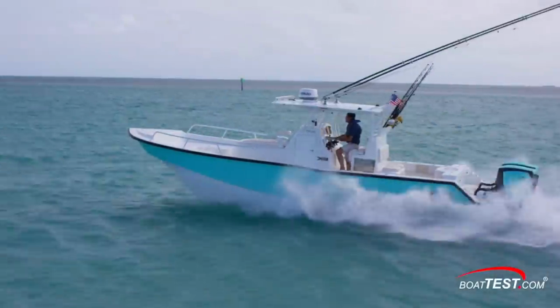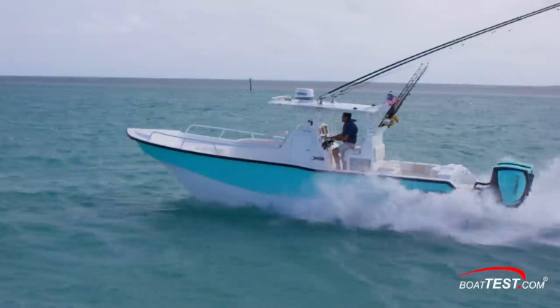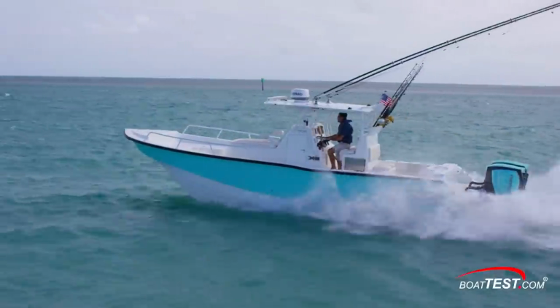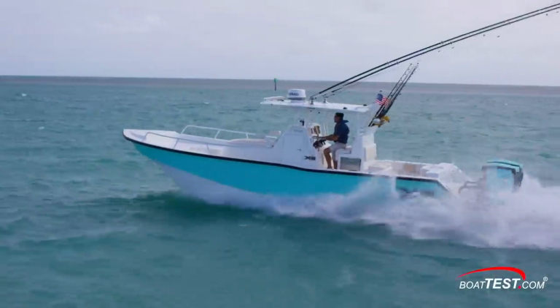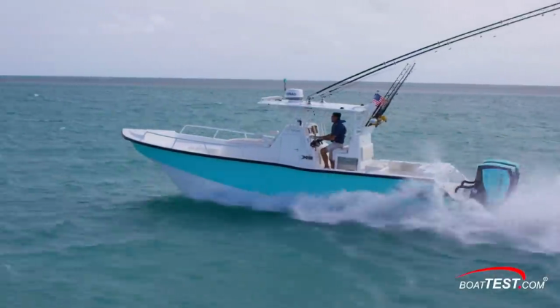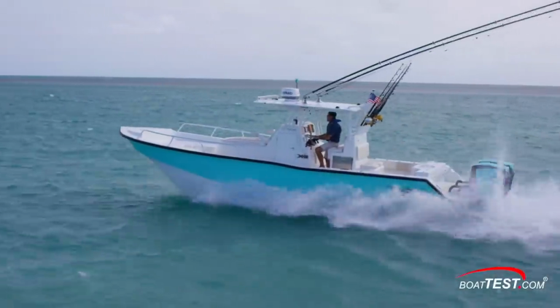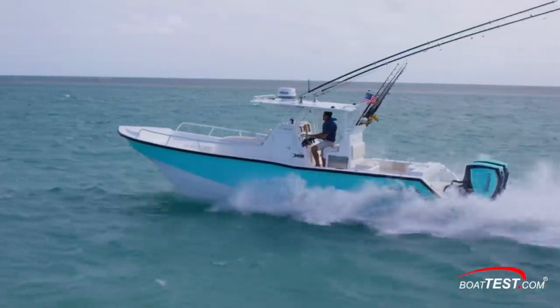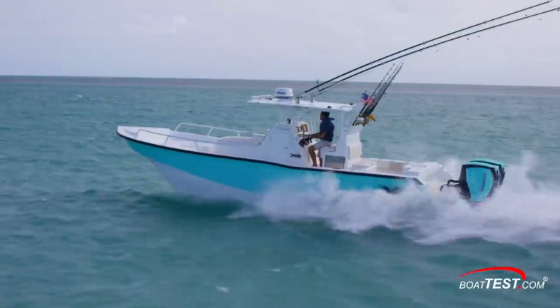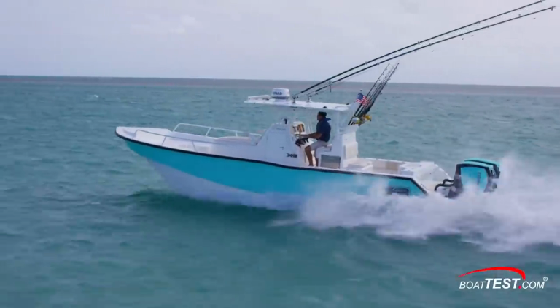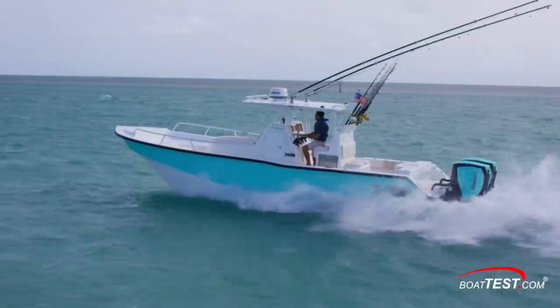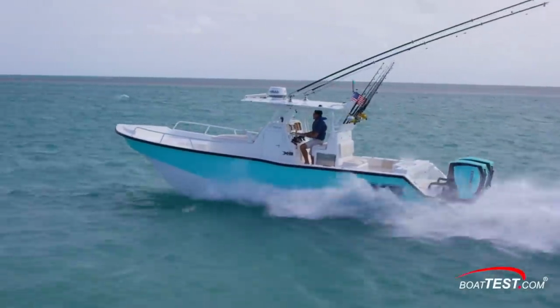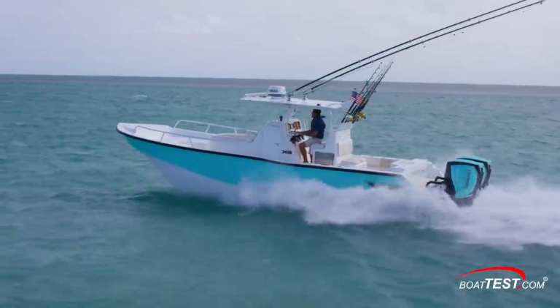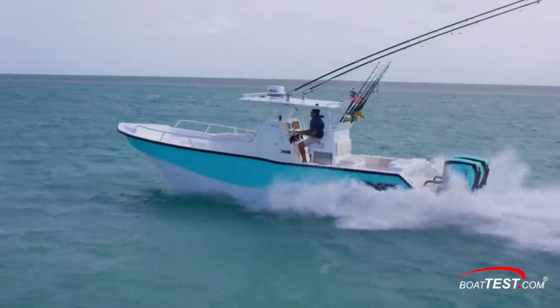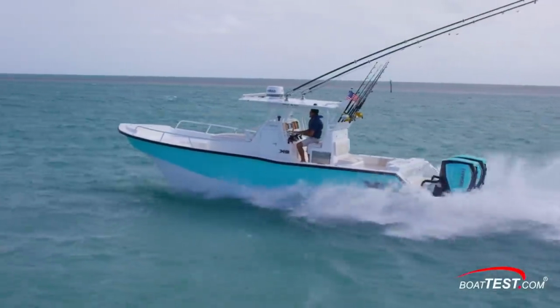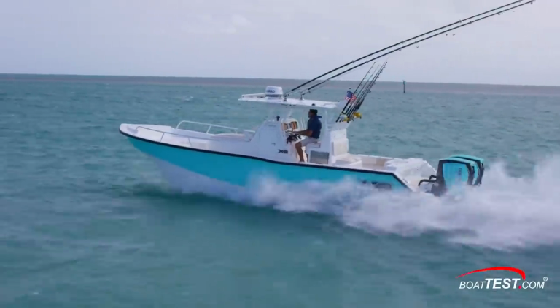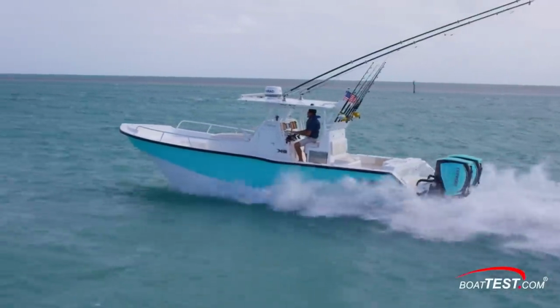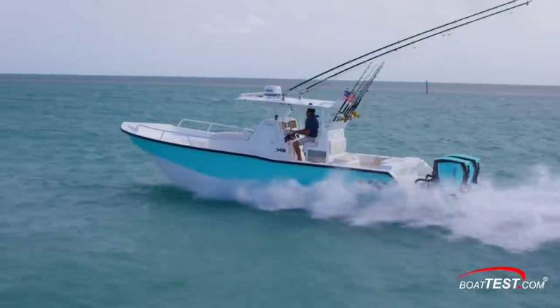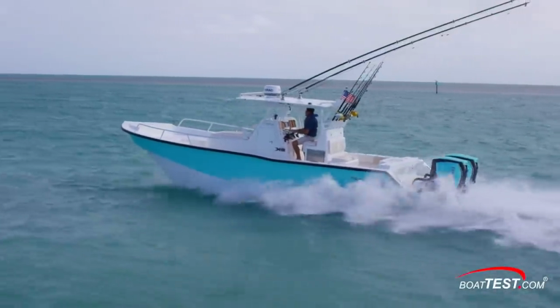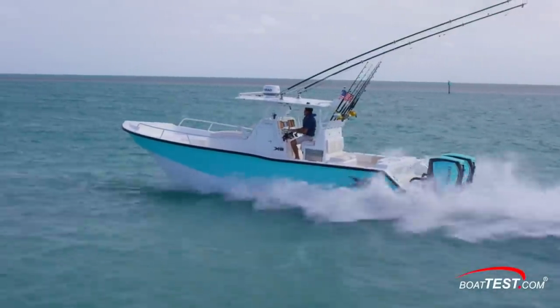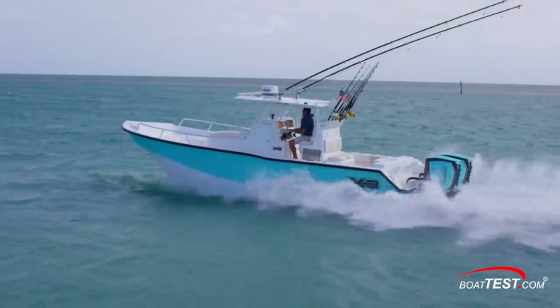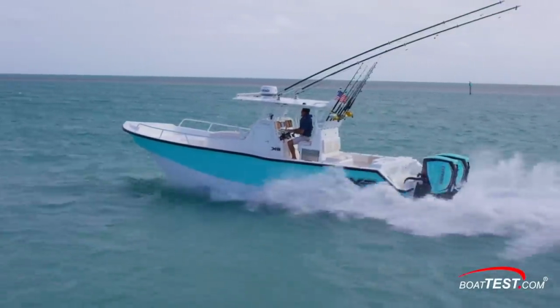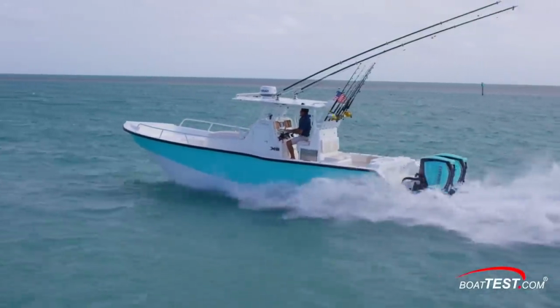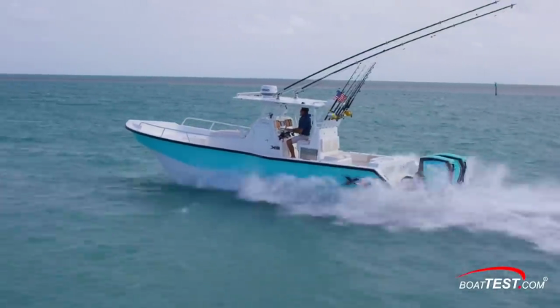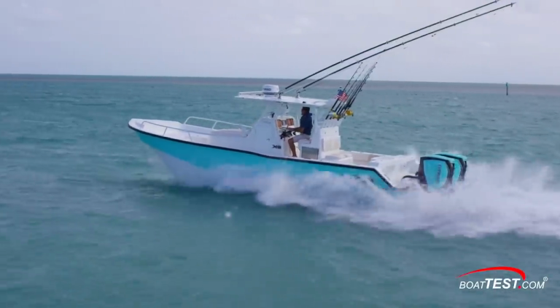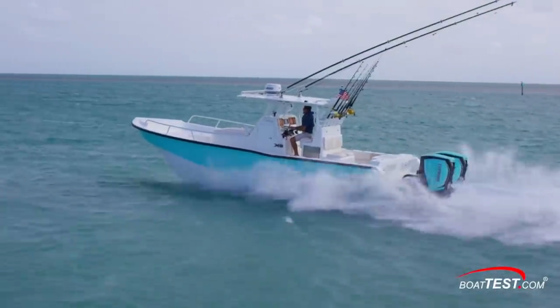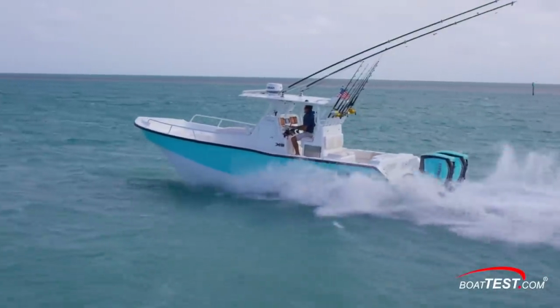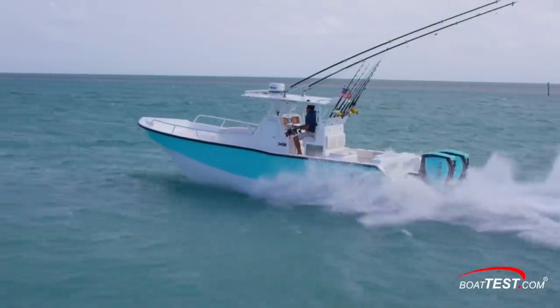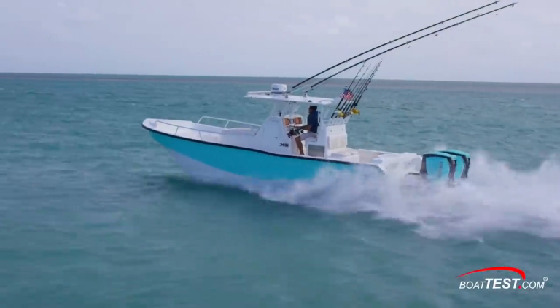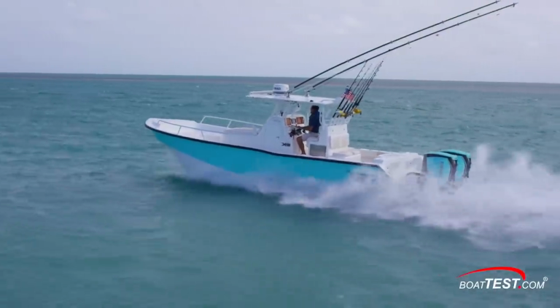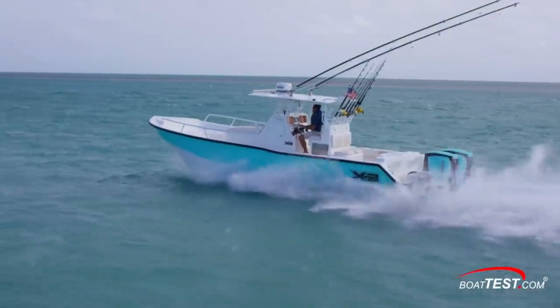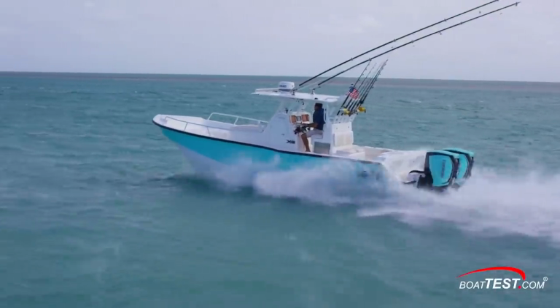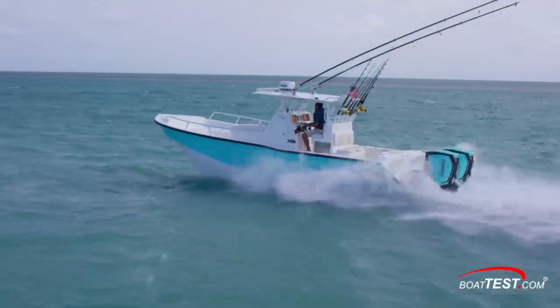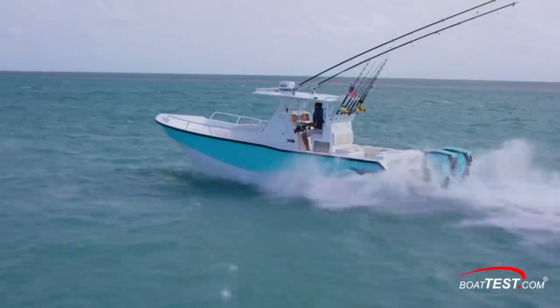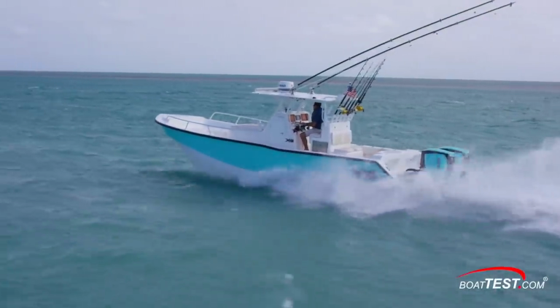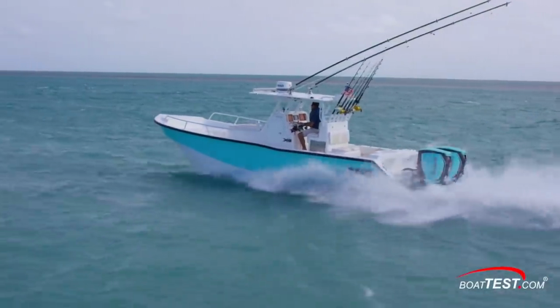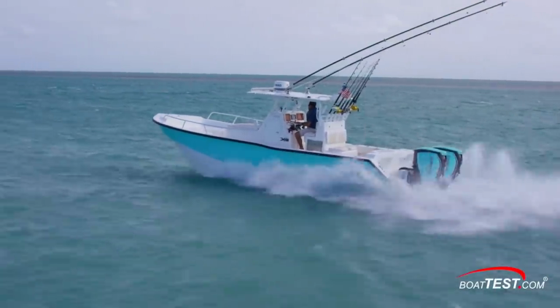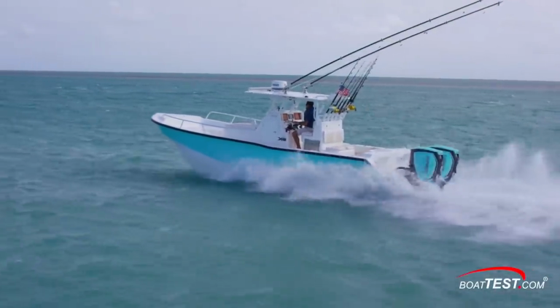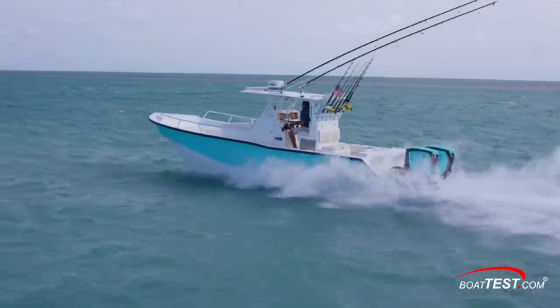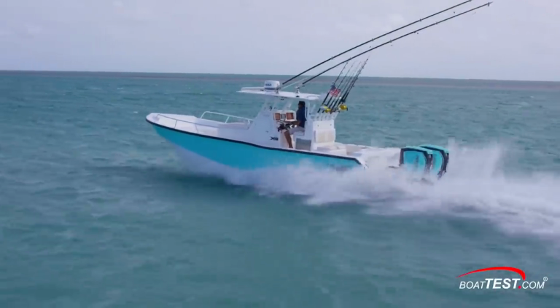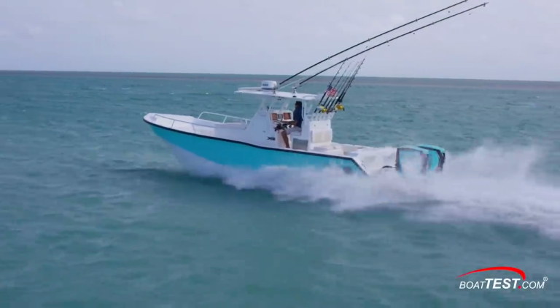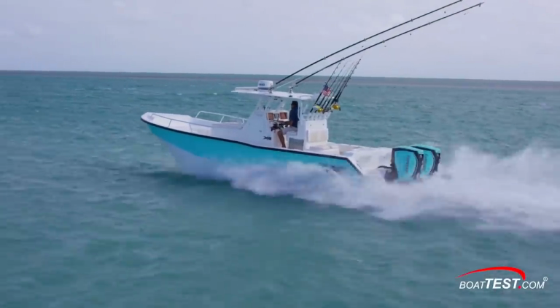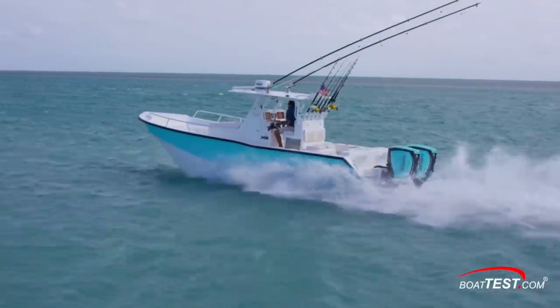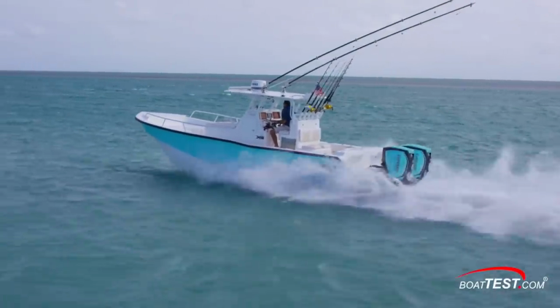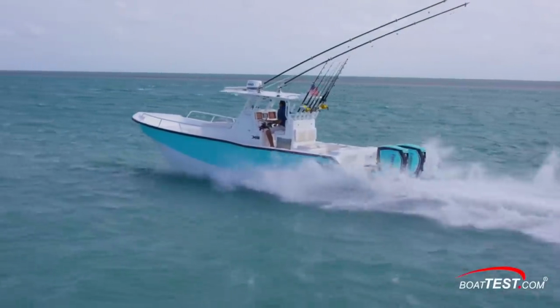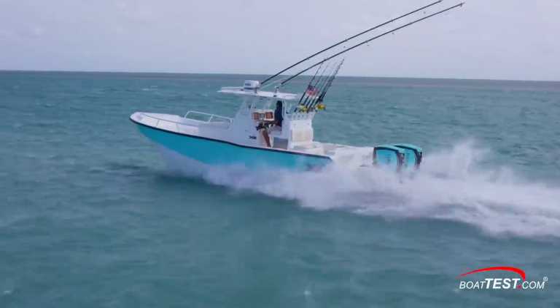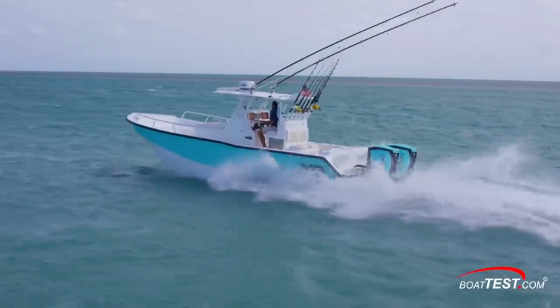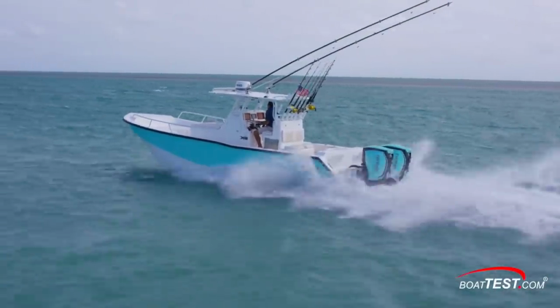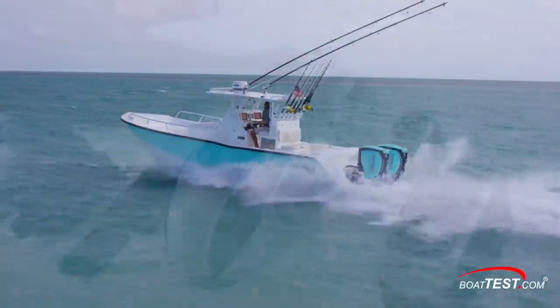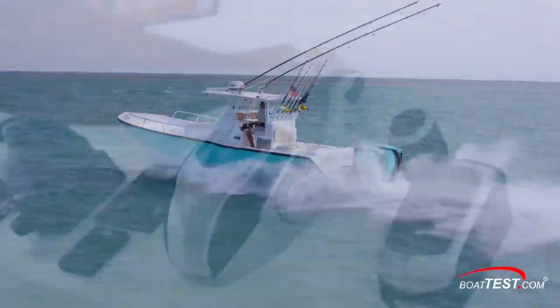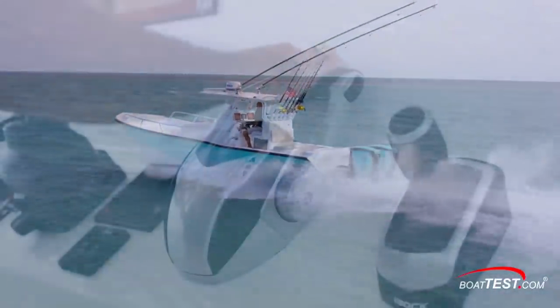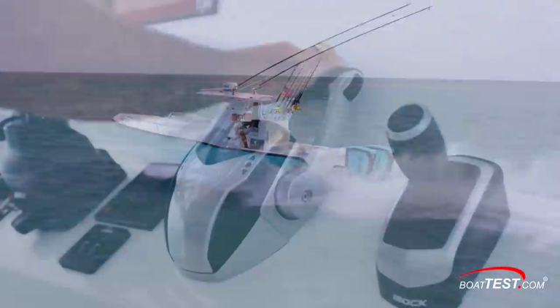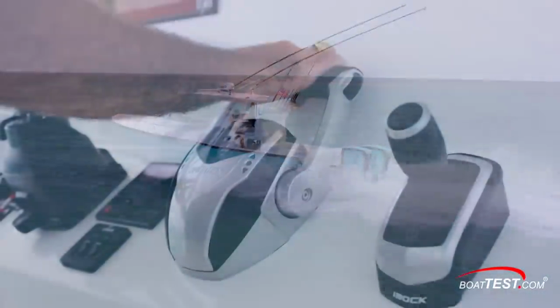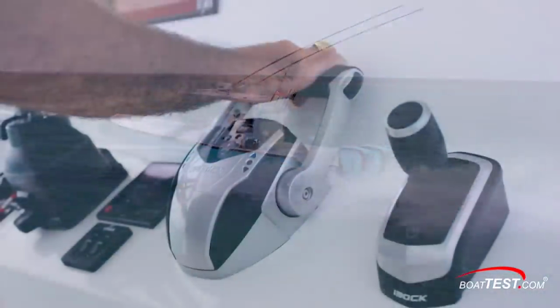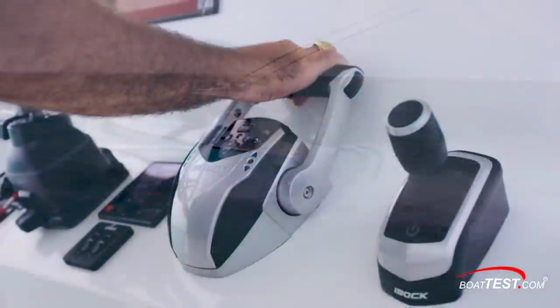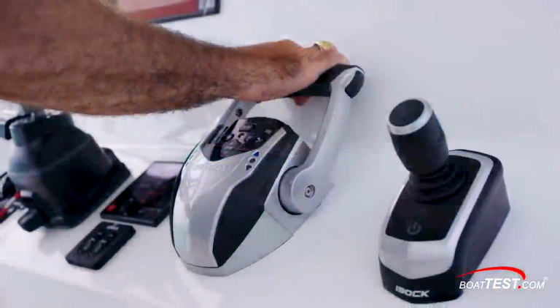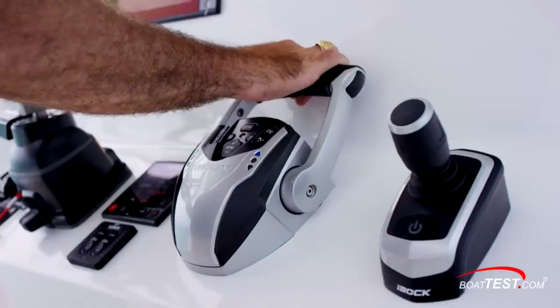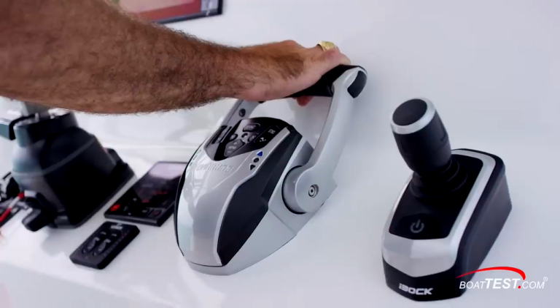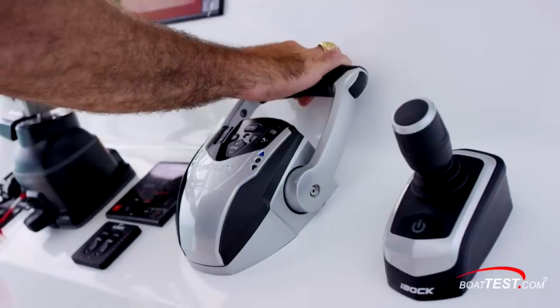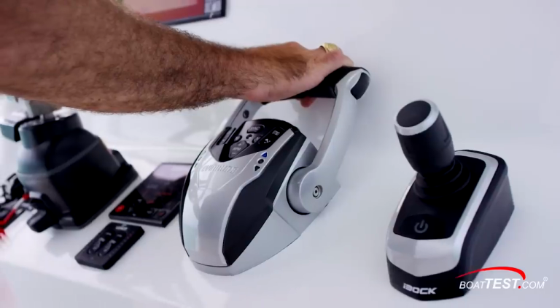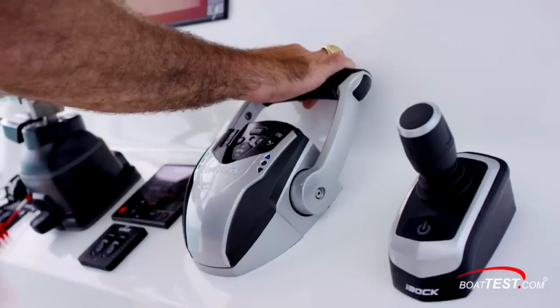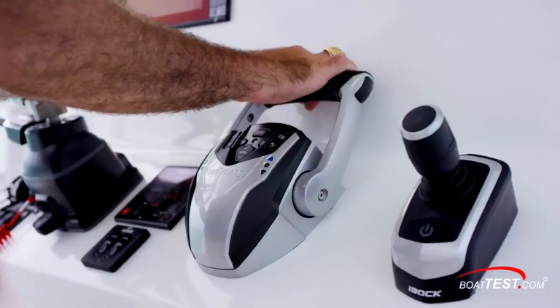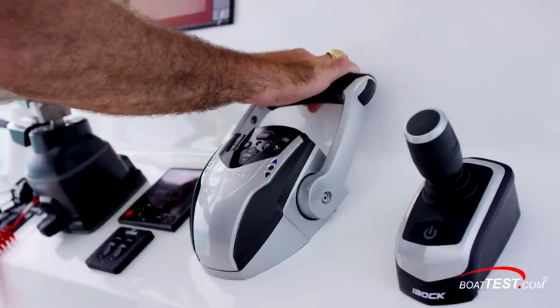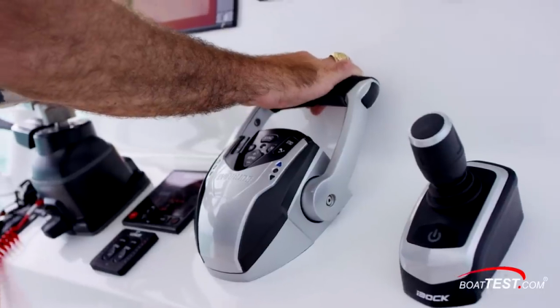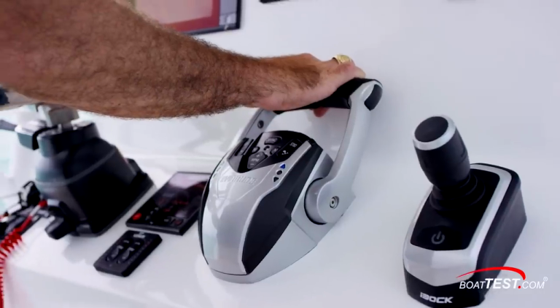At that speed, the 27.75 gallon-per-hour fuel burn translated into 1.33 miles per gallon and a range of 300 miles. Again, while we can't validate these numbers, they are impressive nonetheless, and they're largely due to the impressive fuel economy of the Evinrude E-Tech G2.